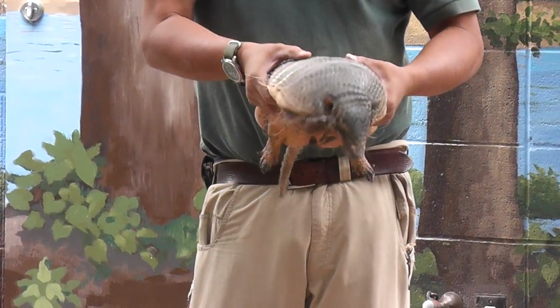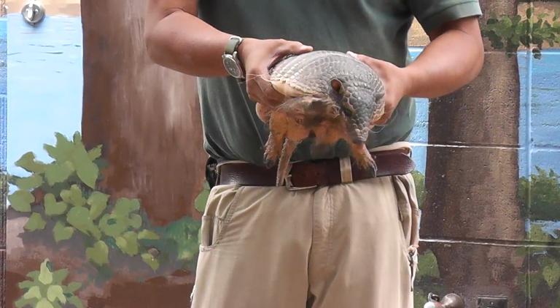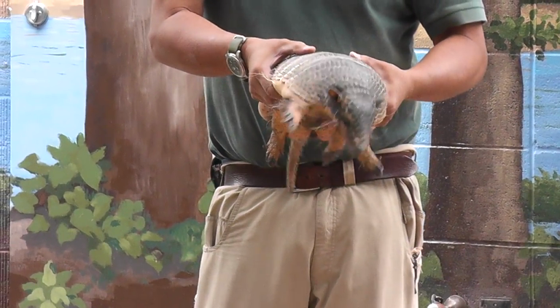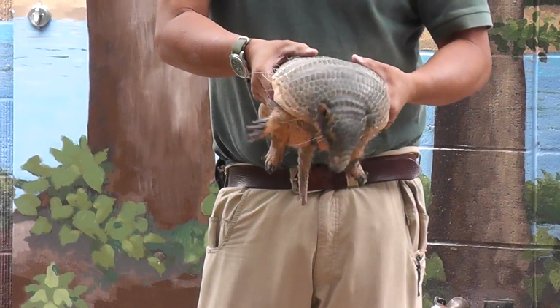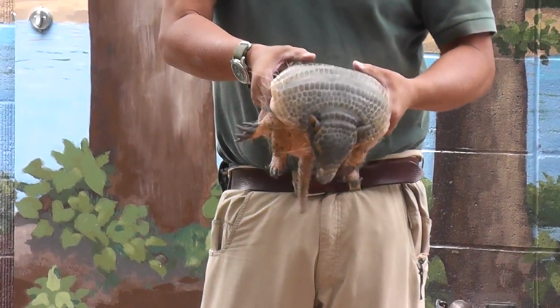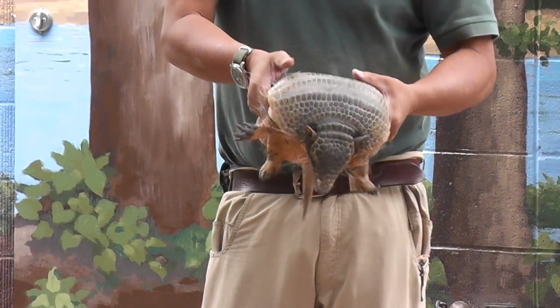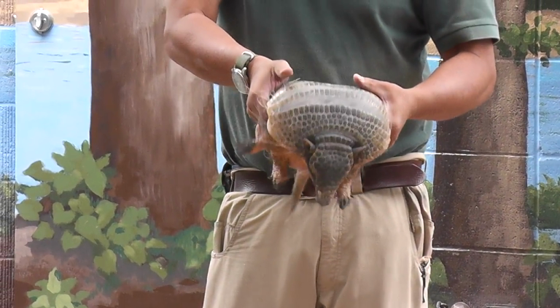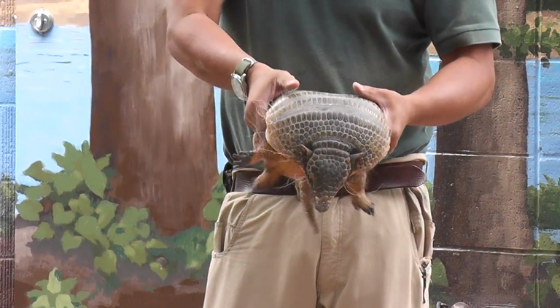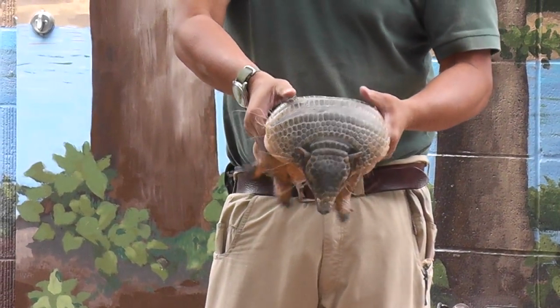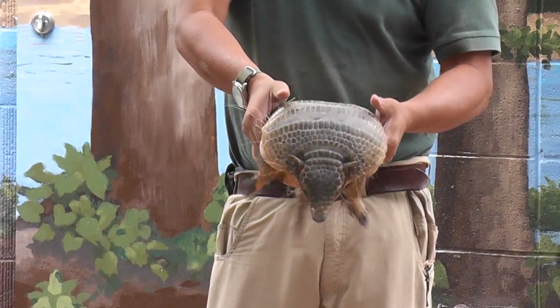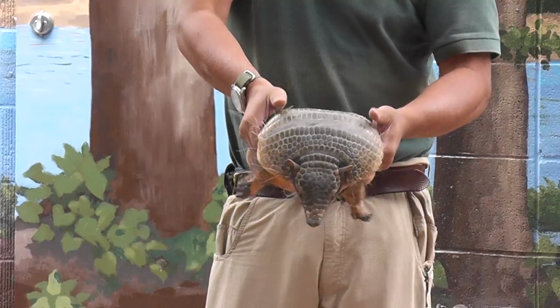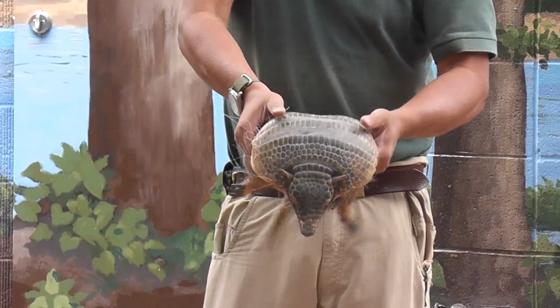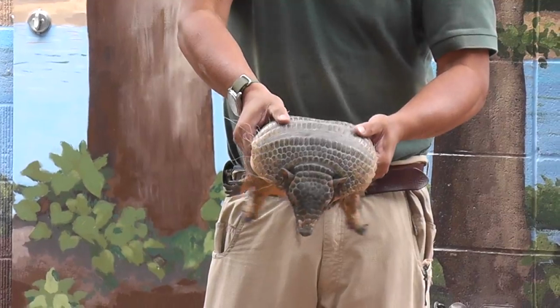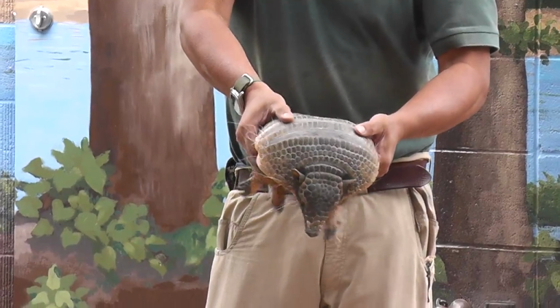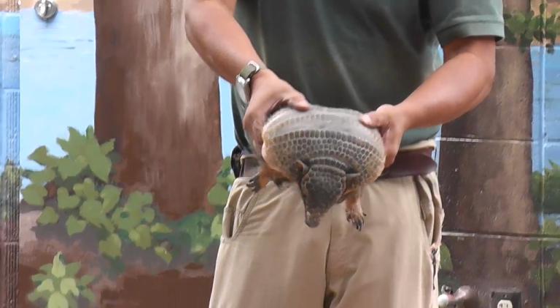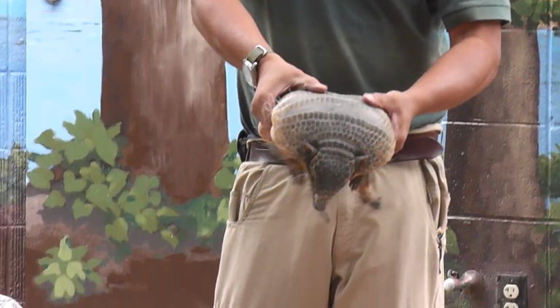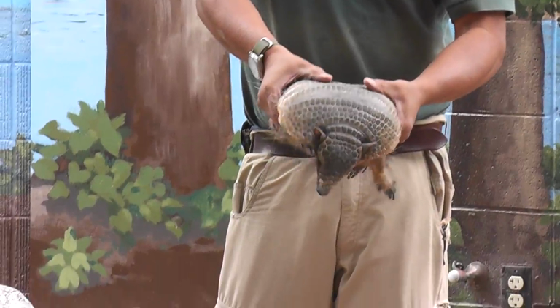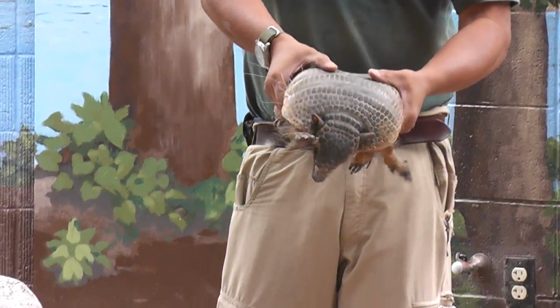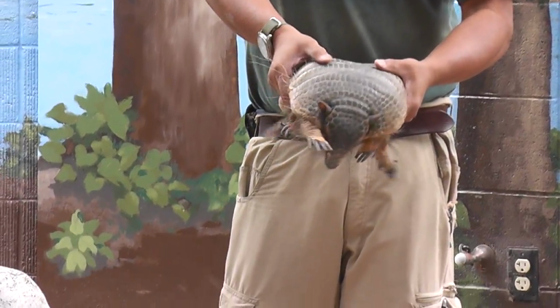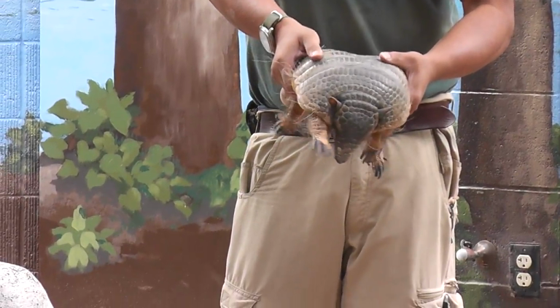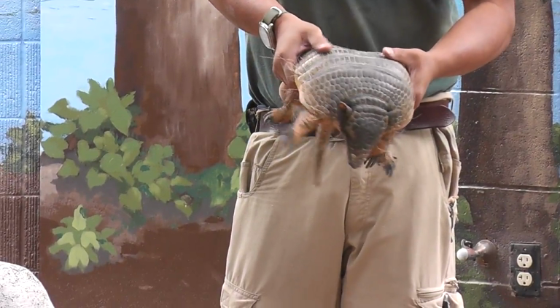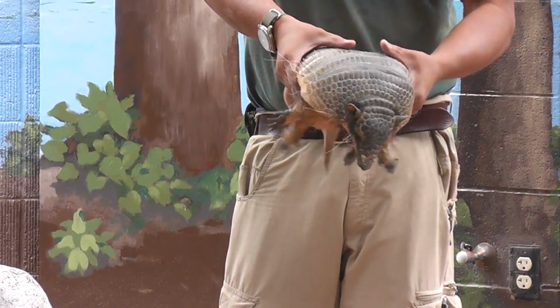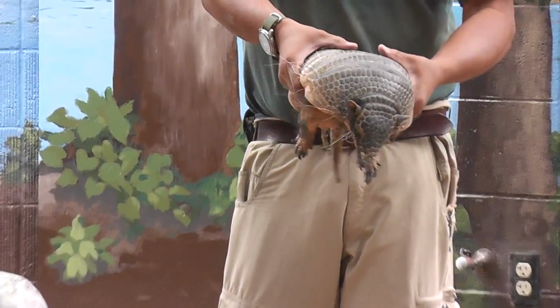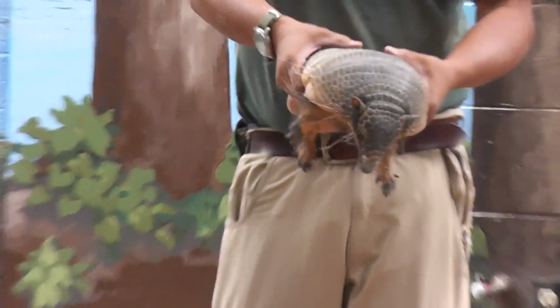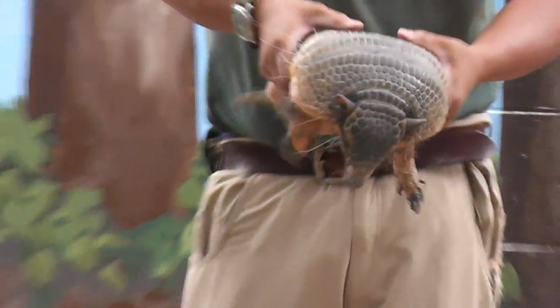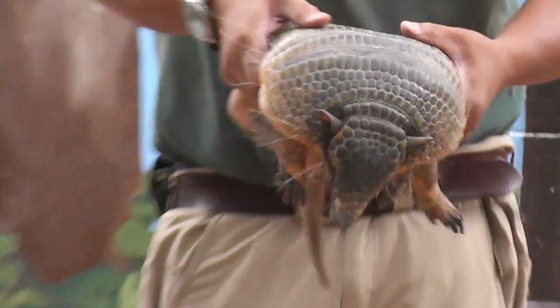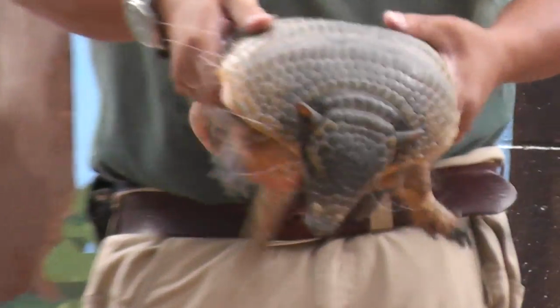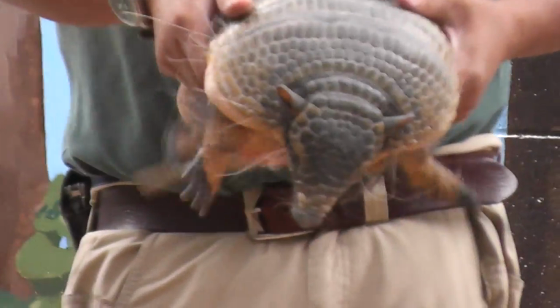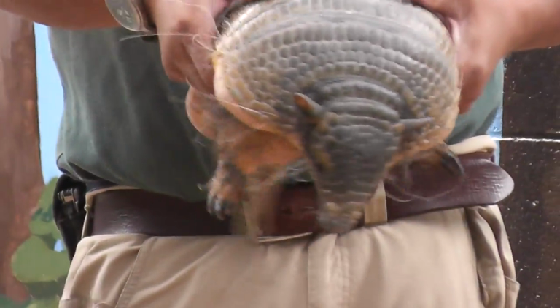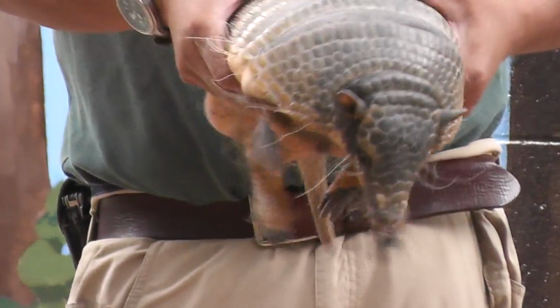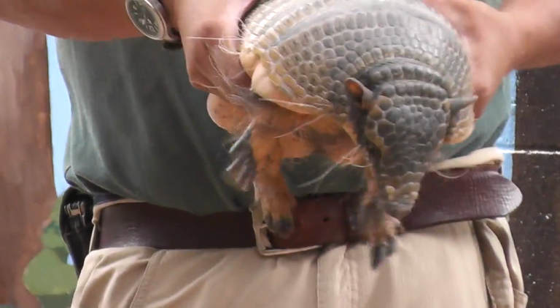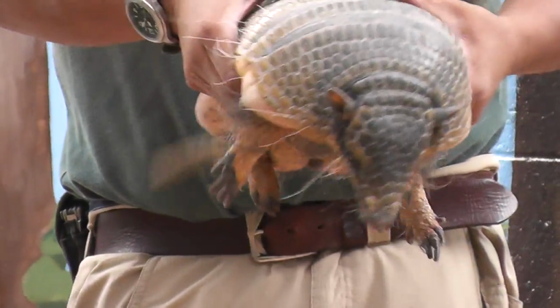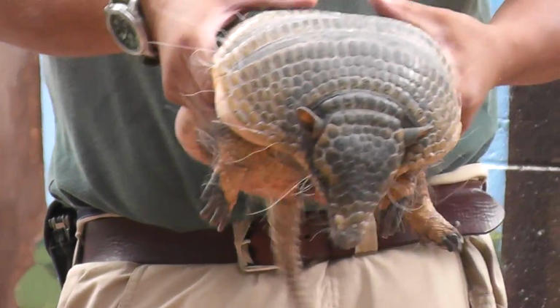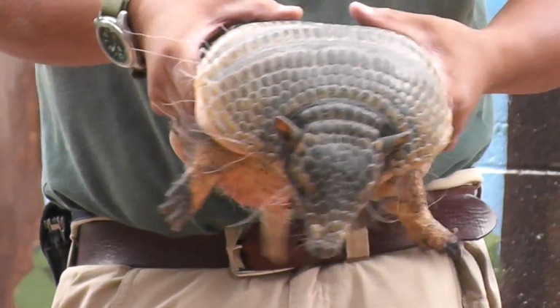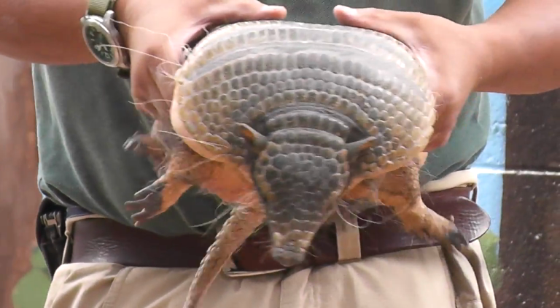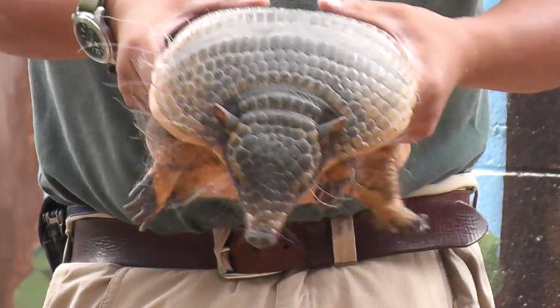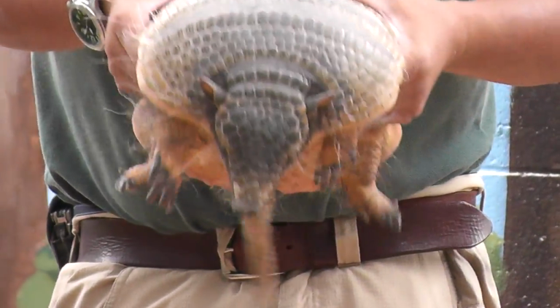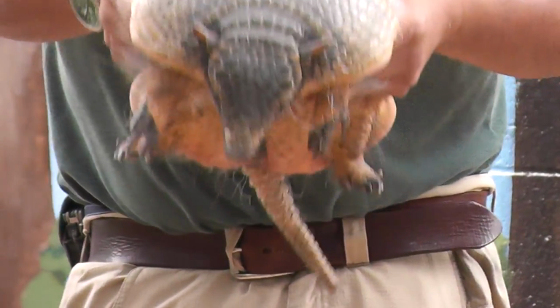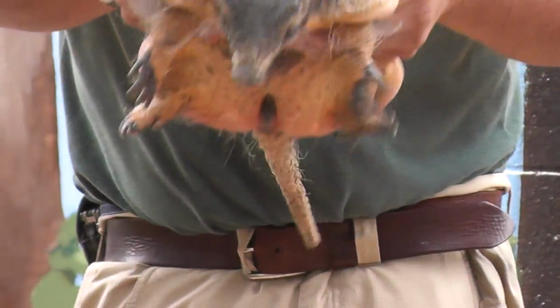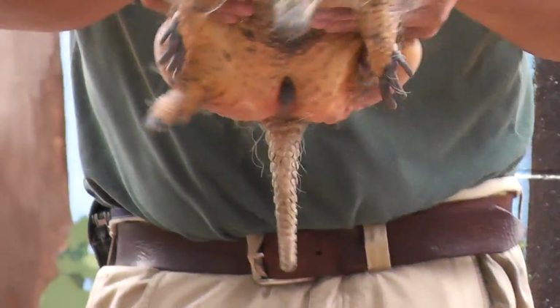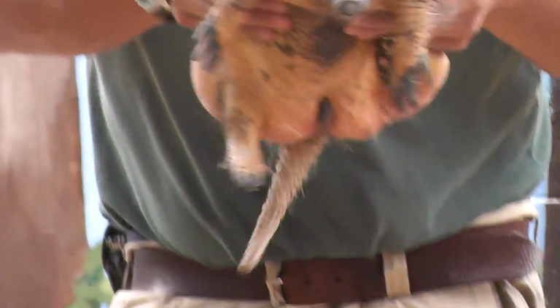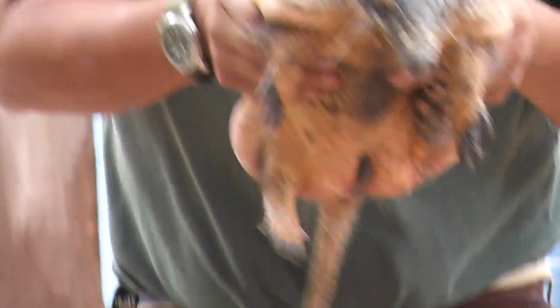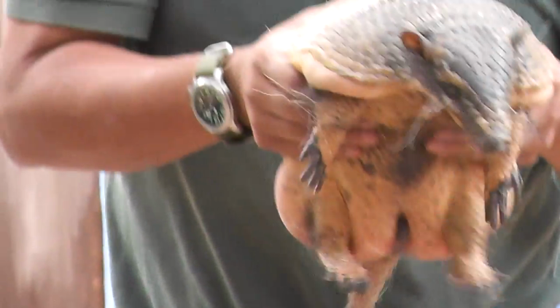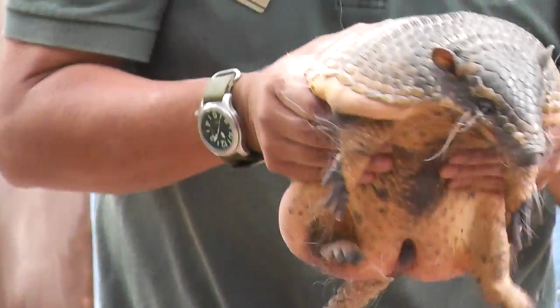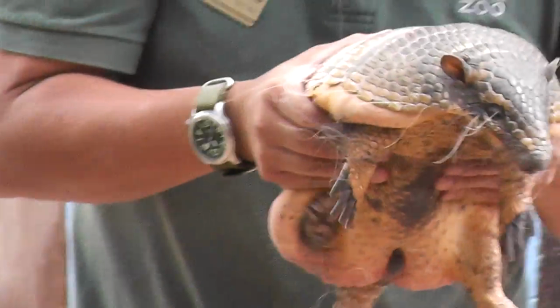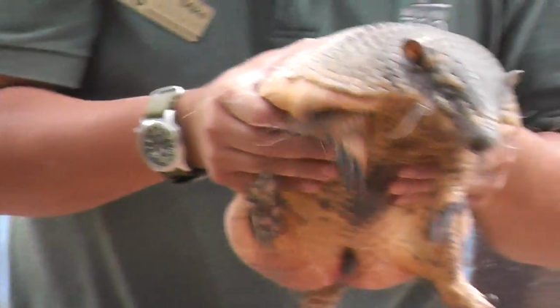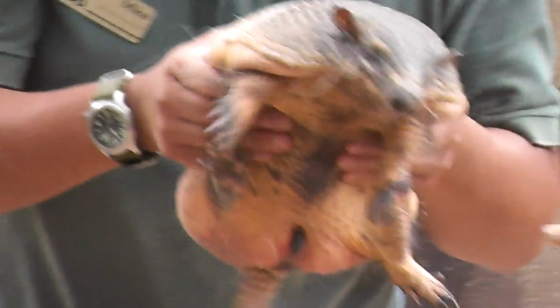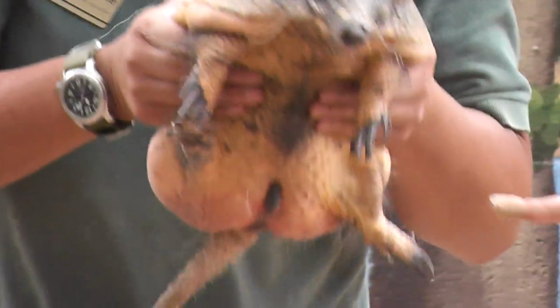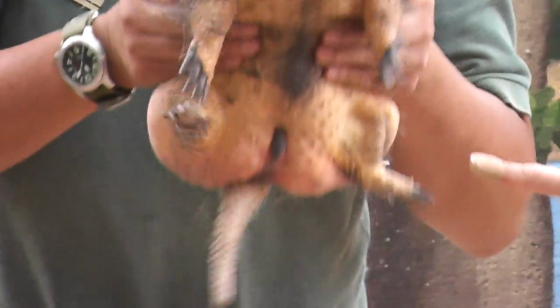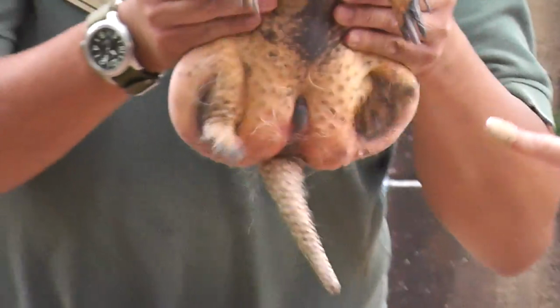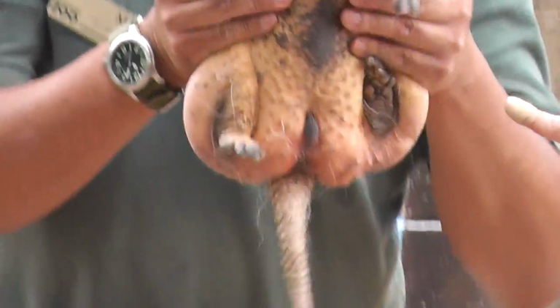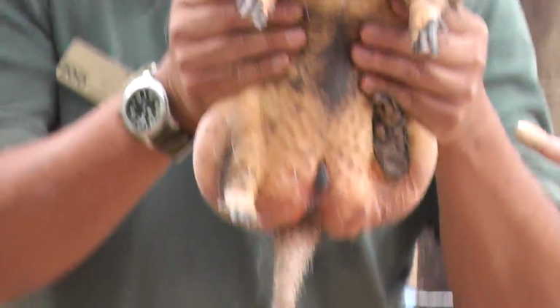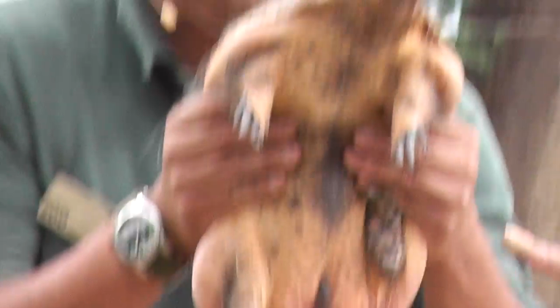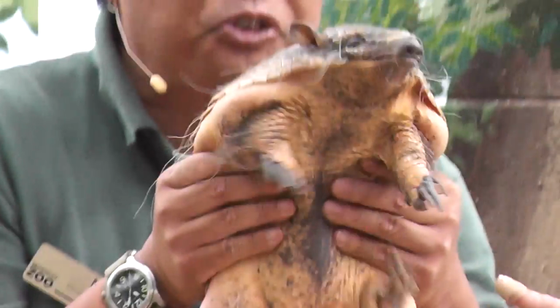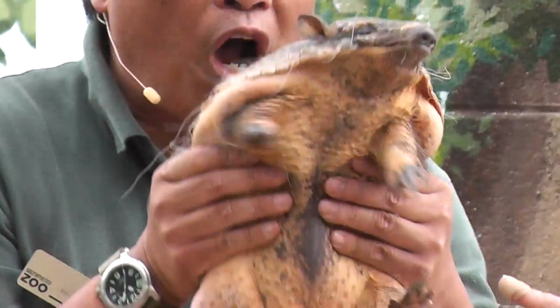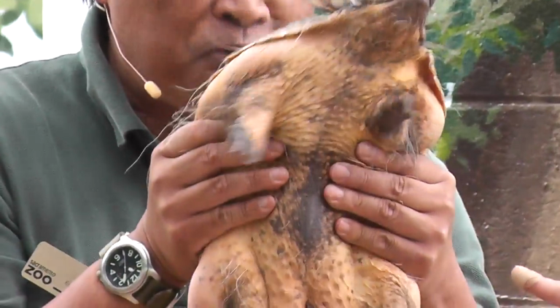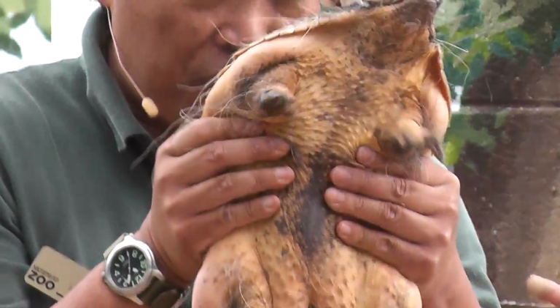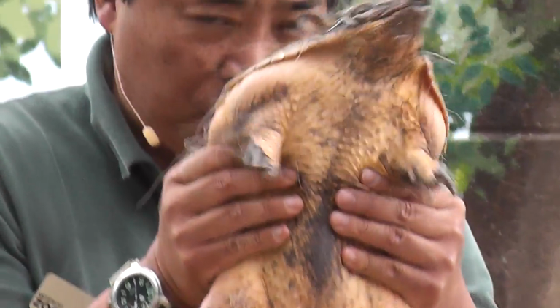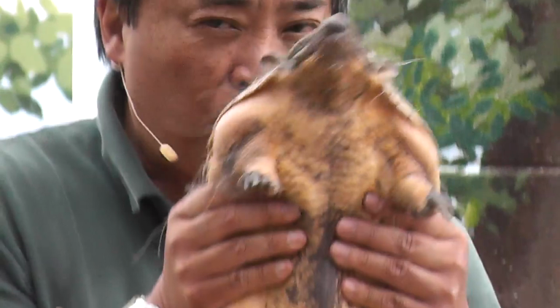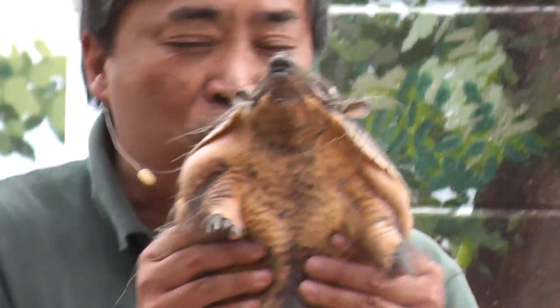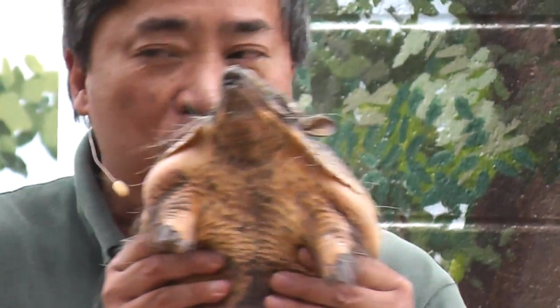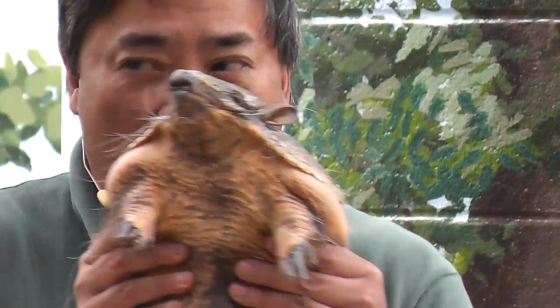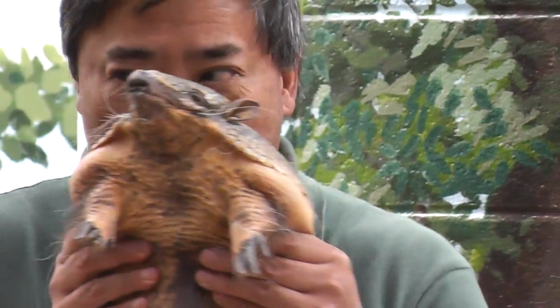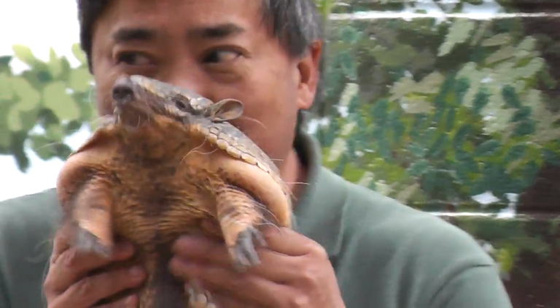And like that roly-poly, it's got gold armor plates across its back. It looks like a helmet — very soft and squishy underneath.